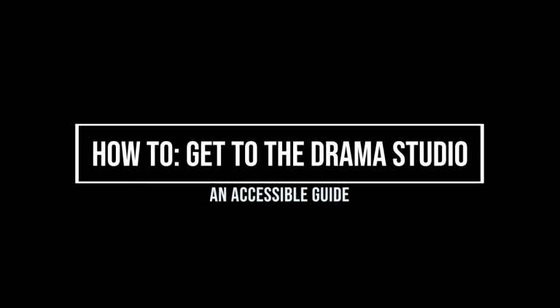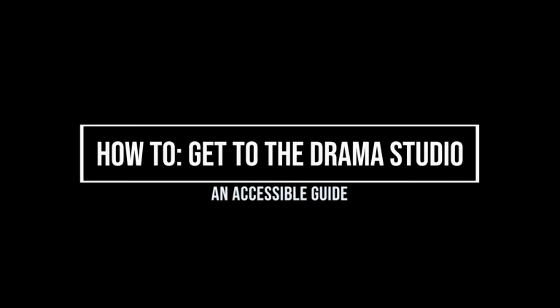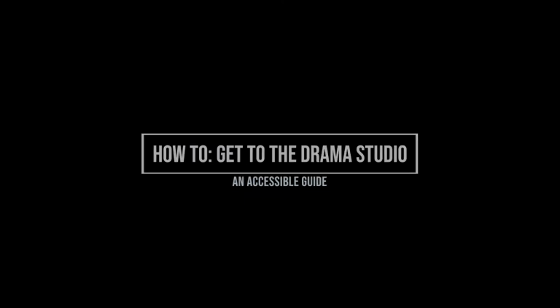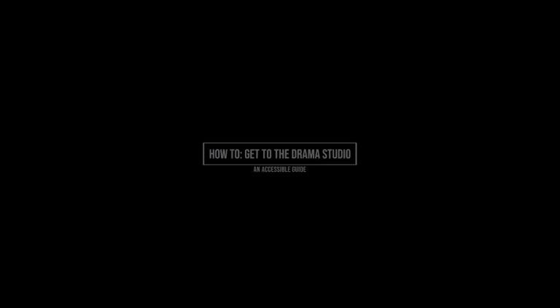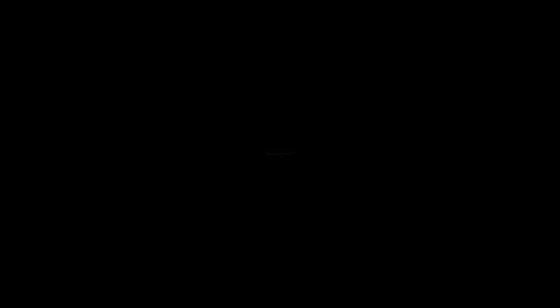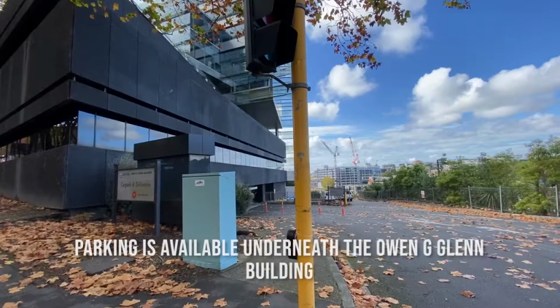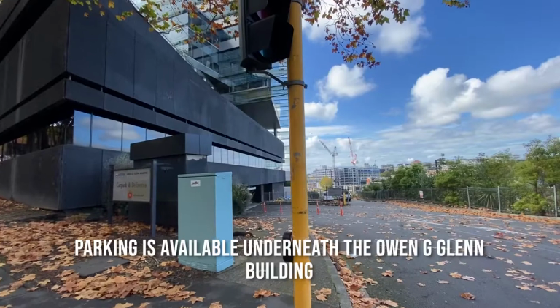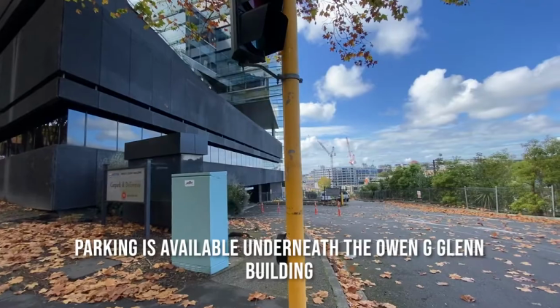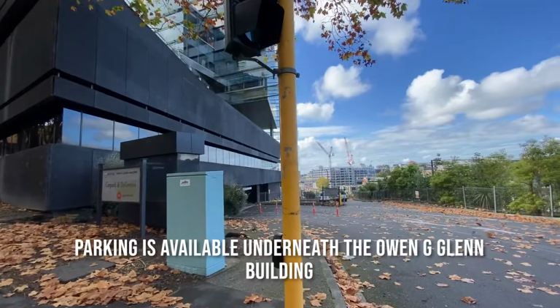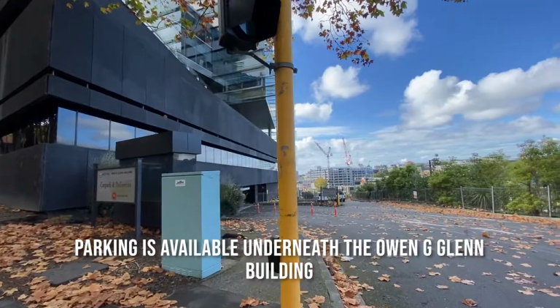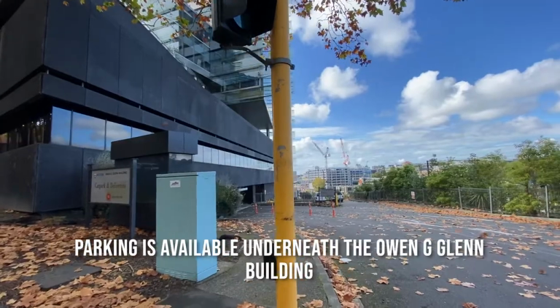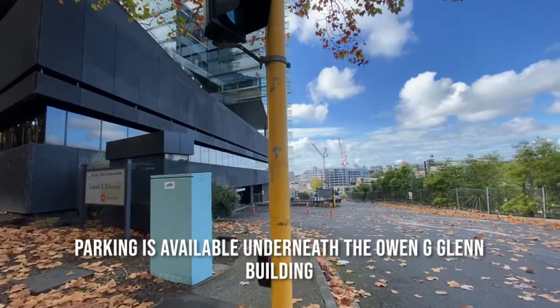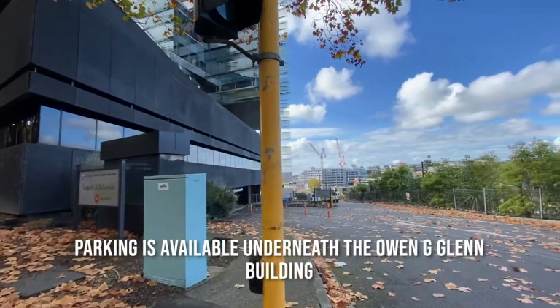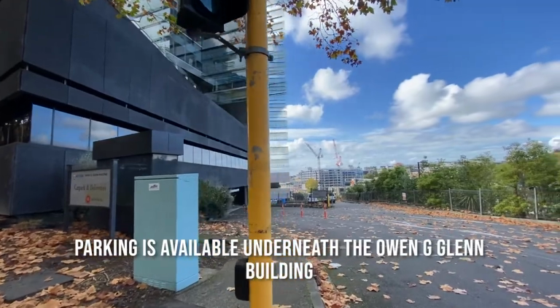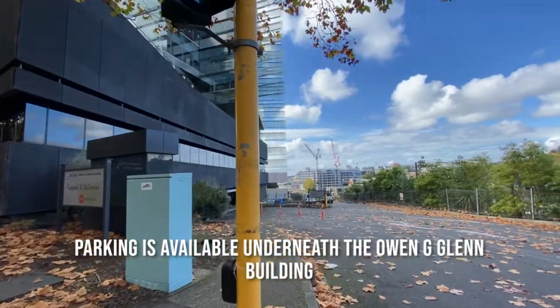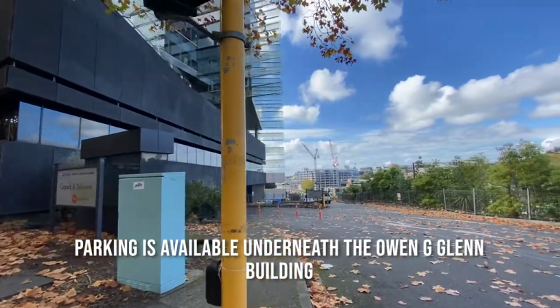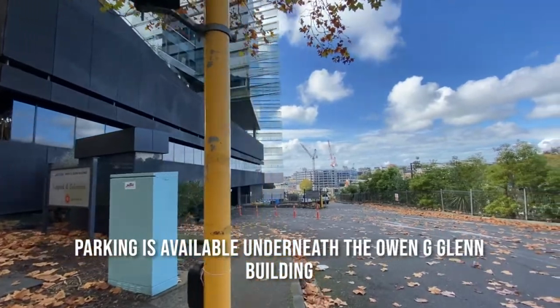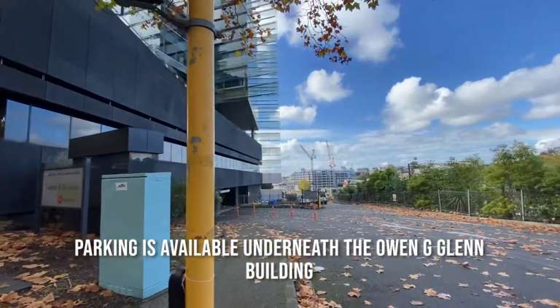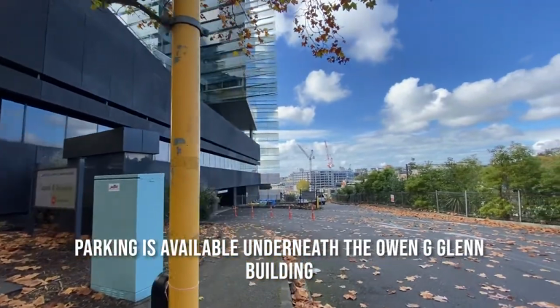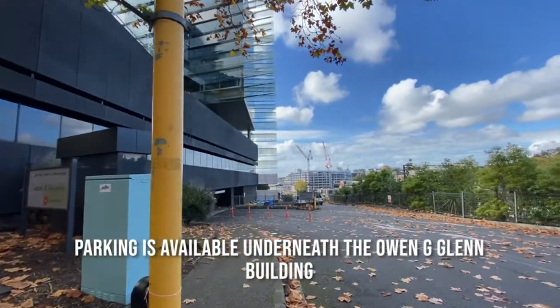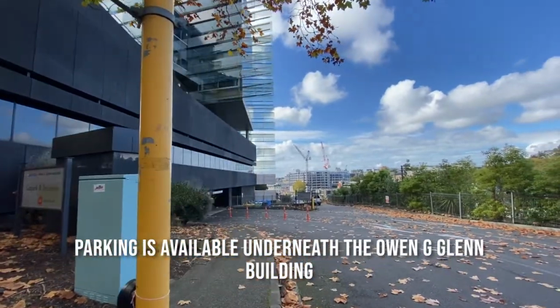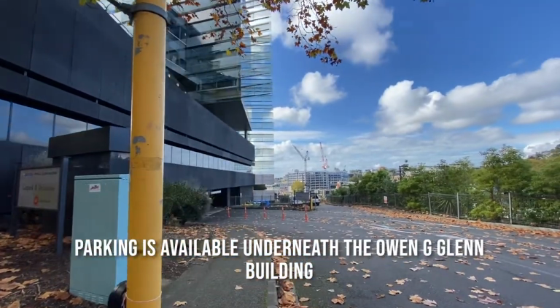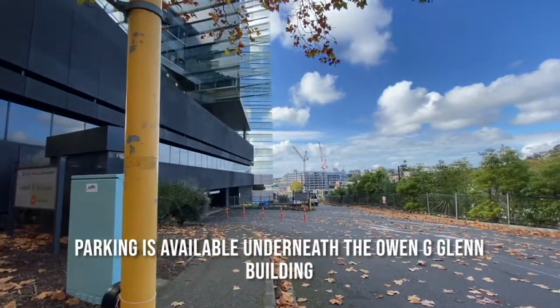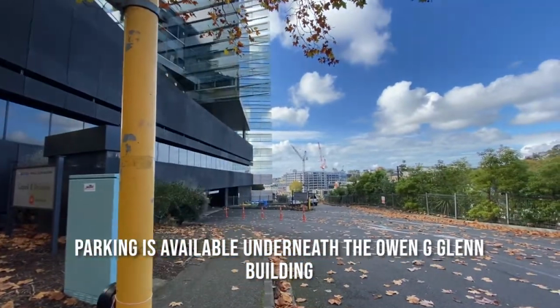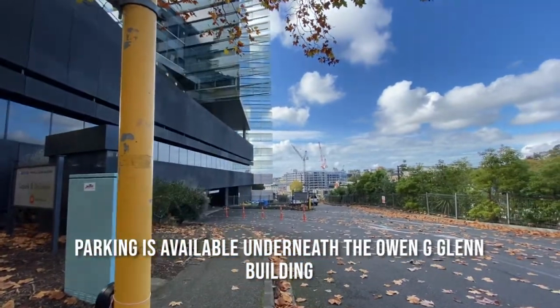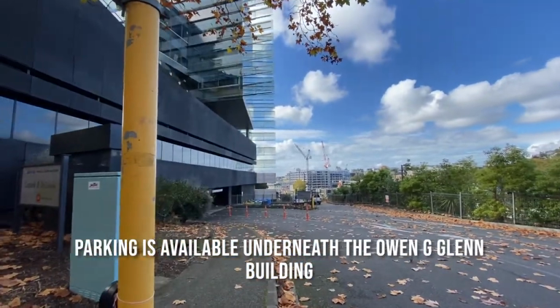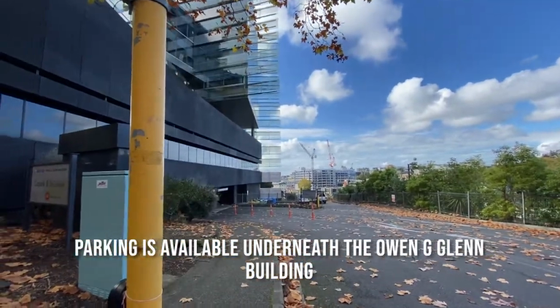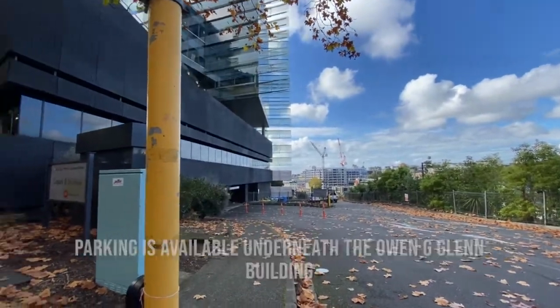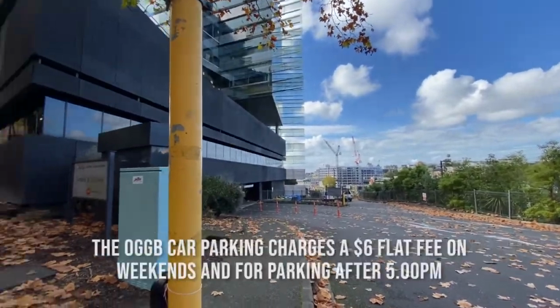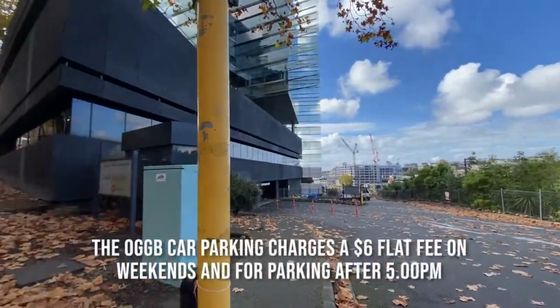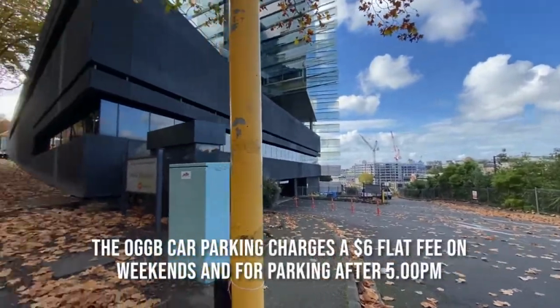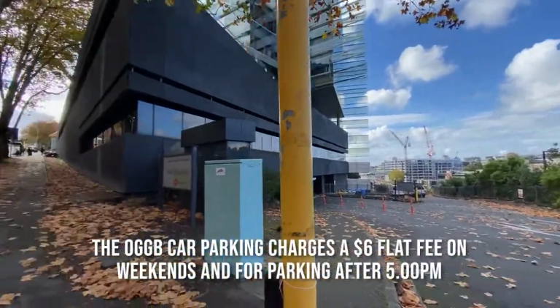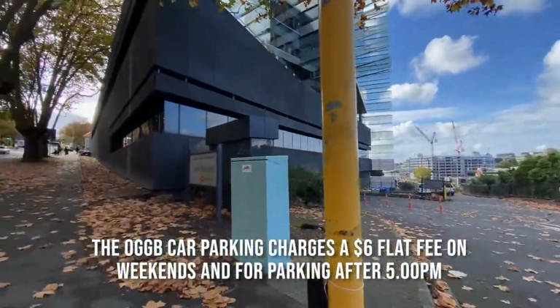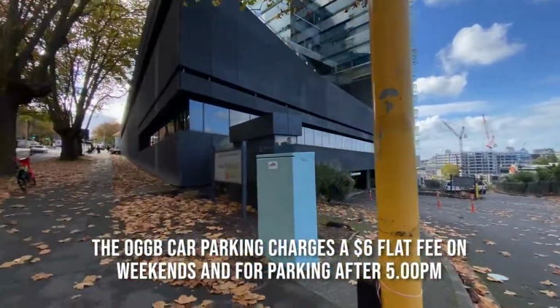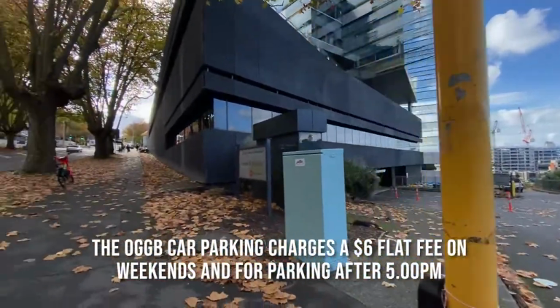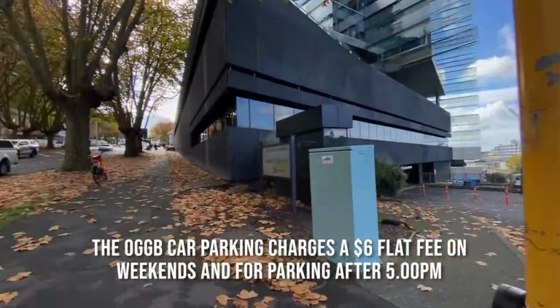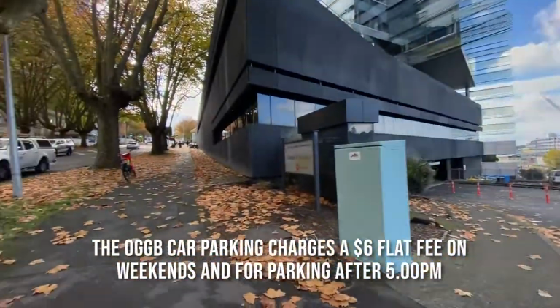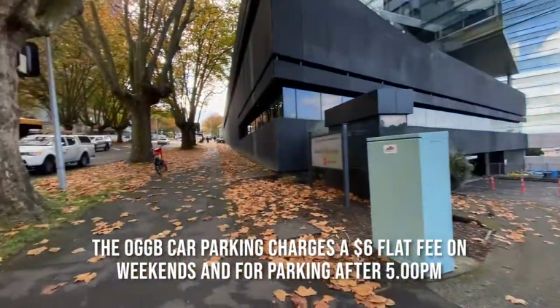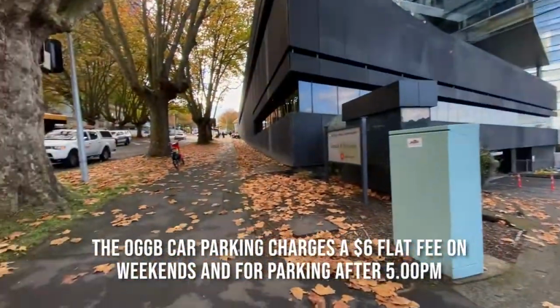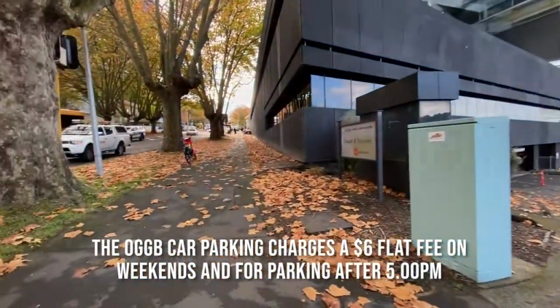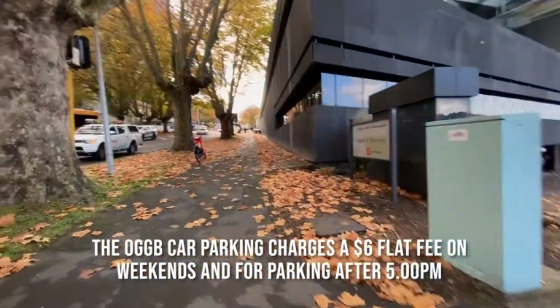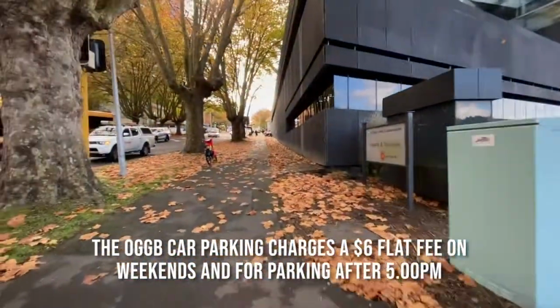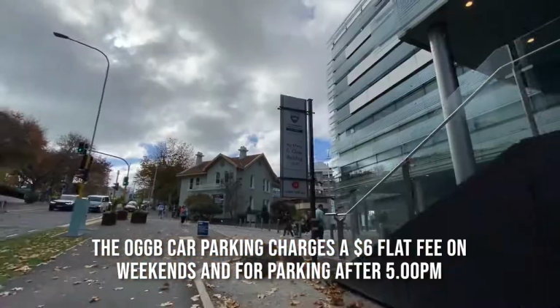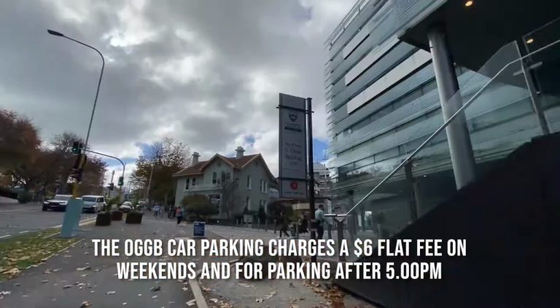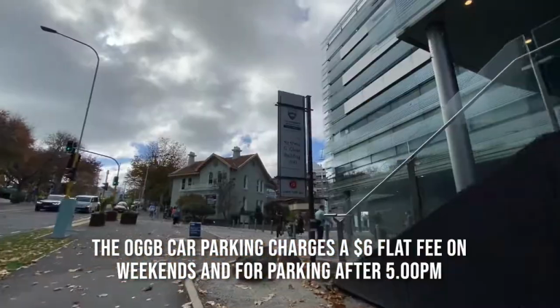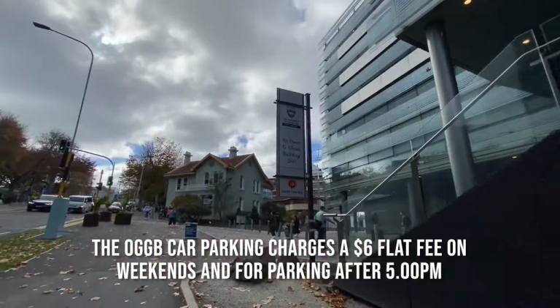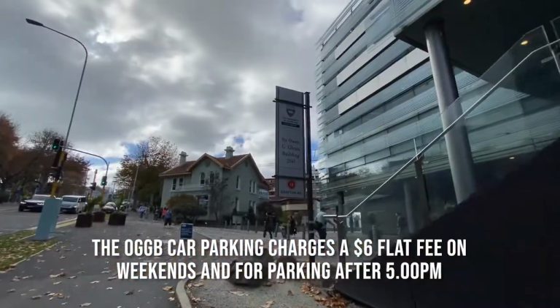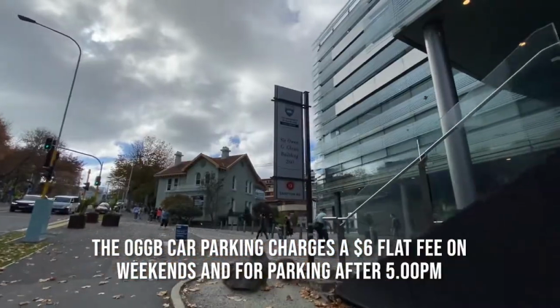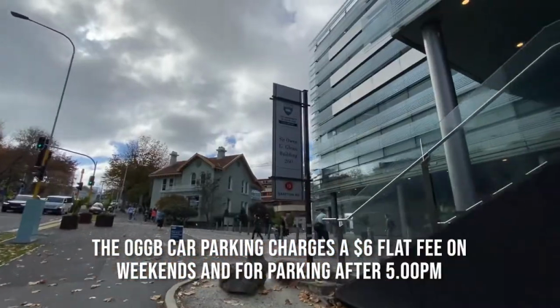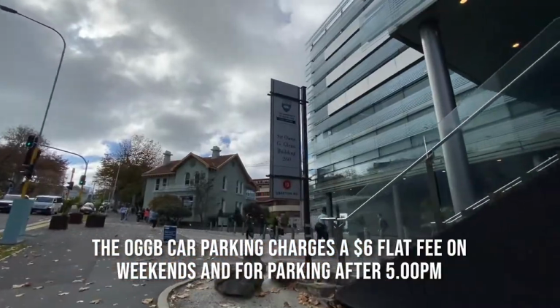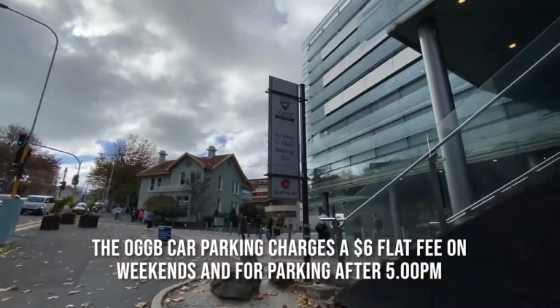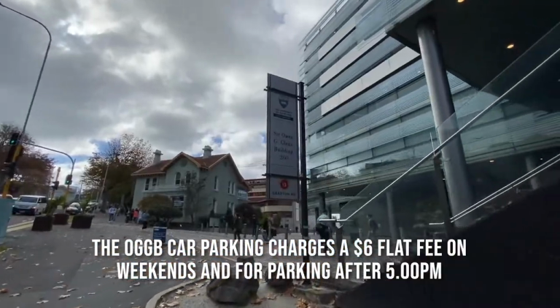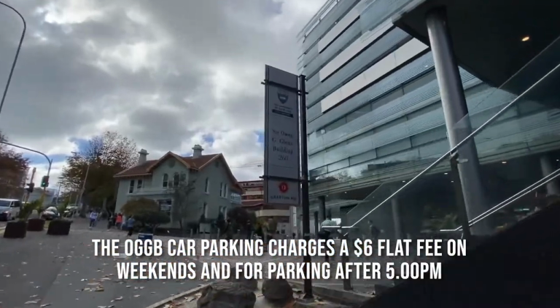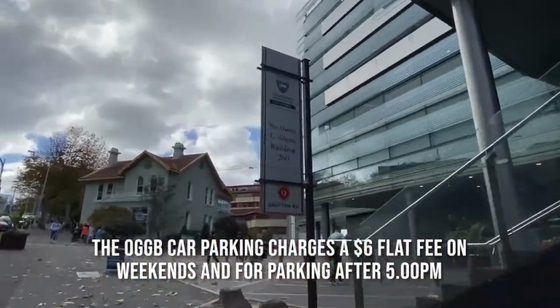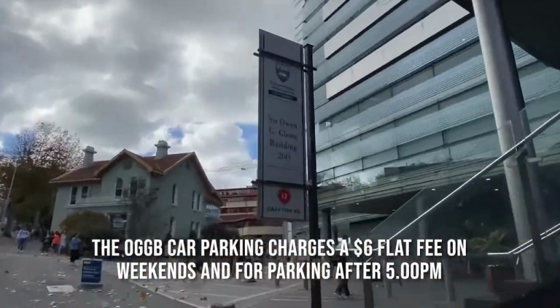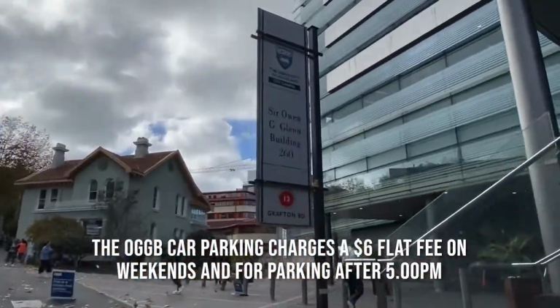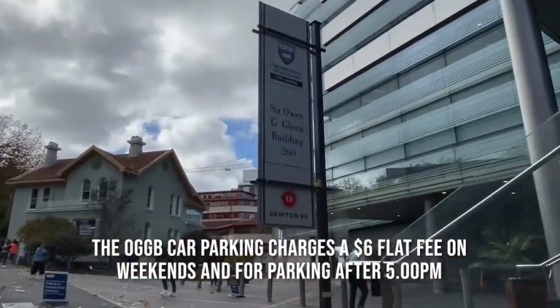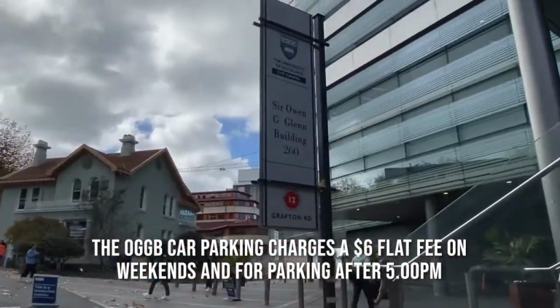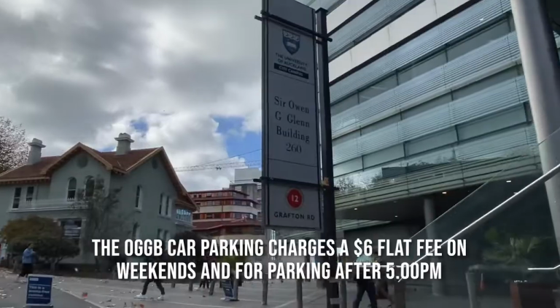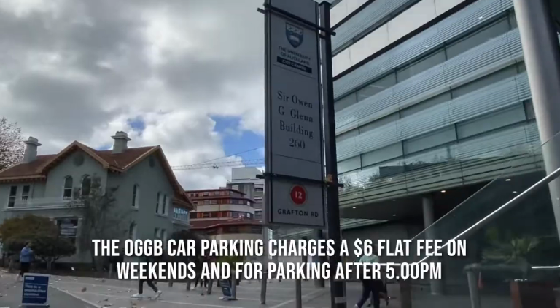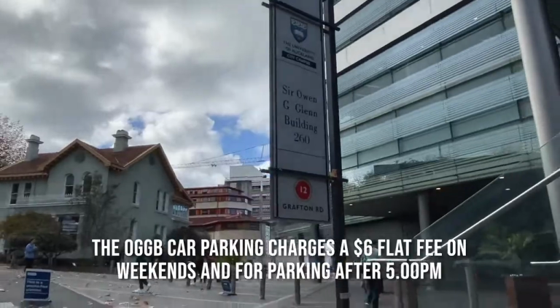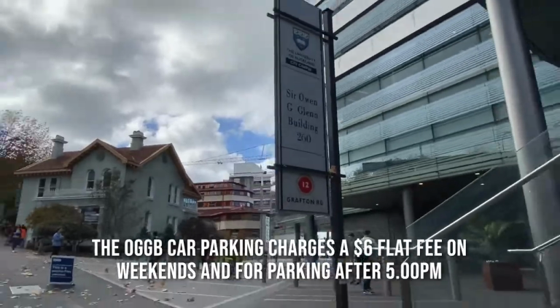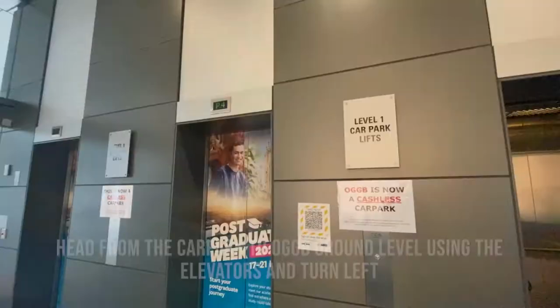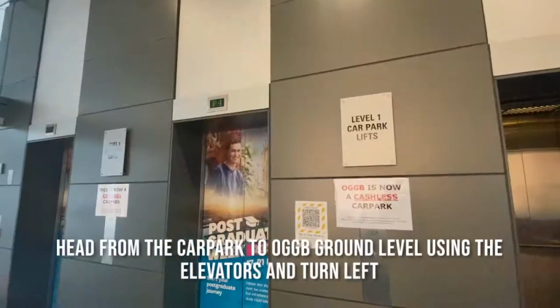Parking is available underneath the OGGB building. The OGGB car park charges a $6 flat fee on weekends and for parking after 5.